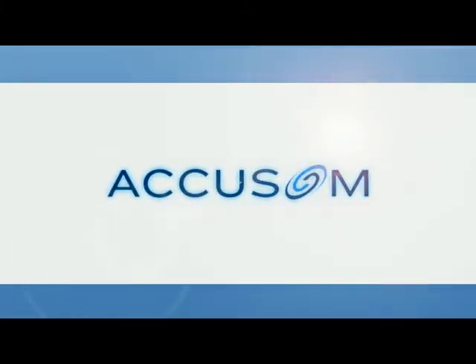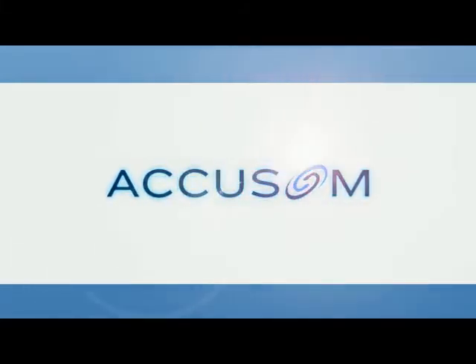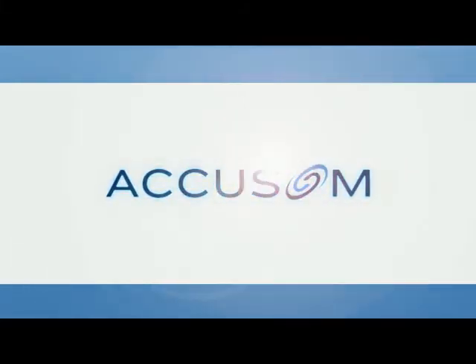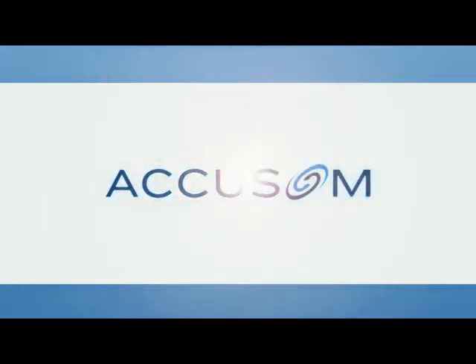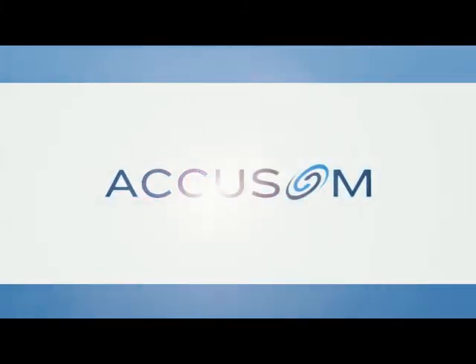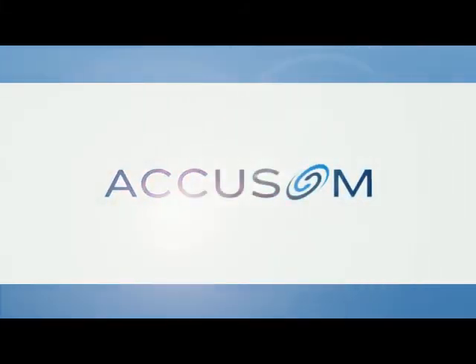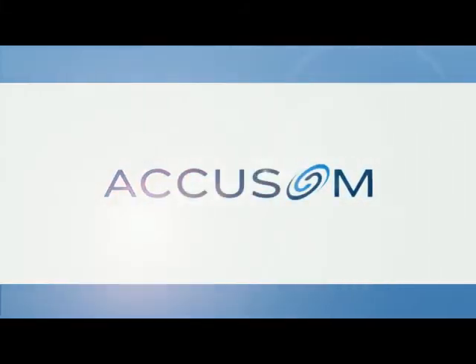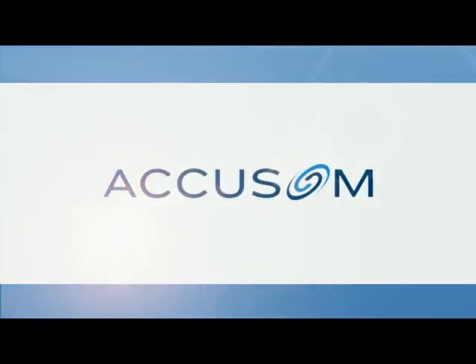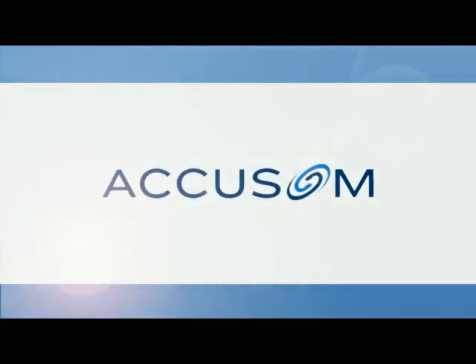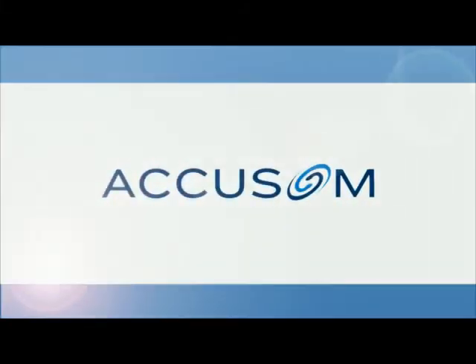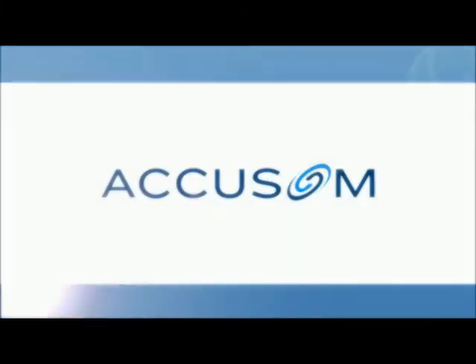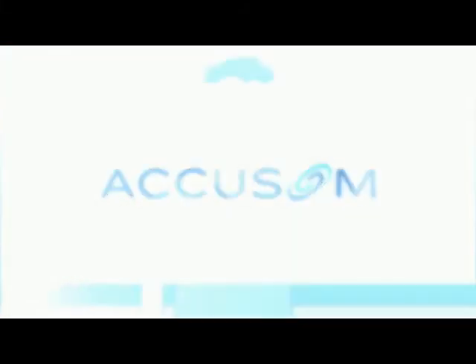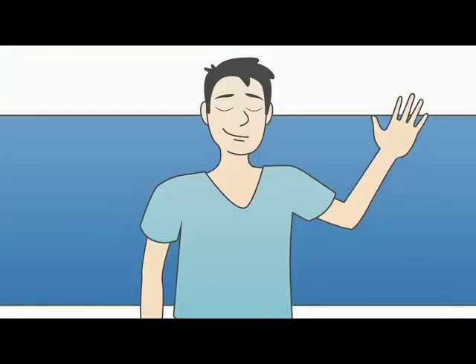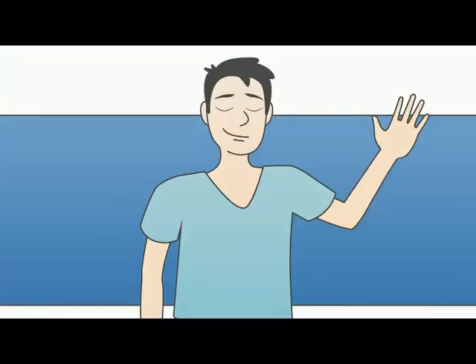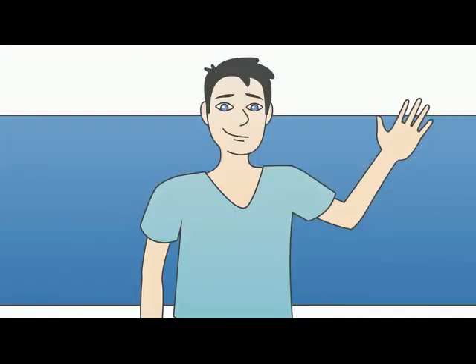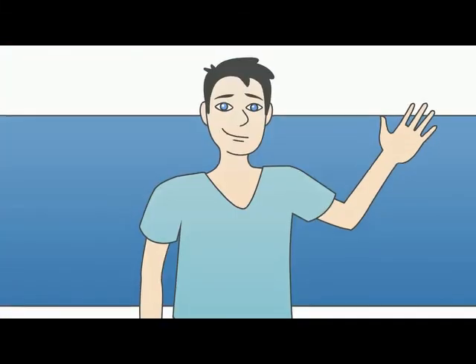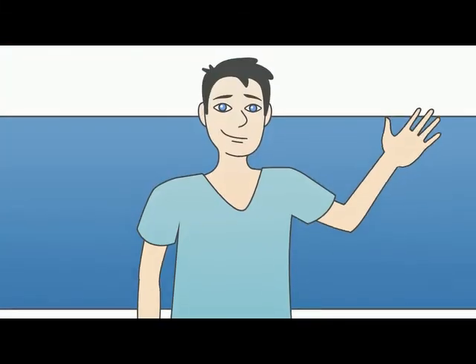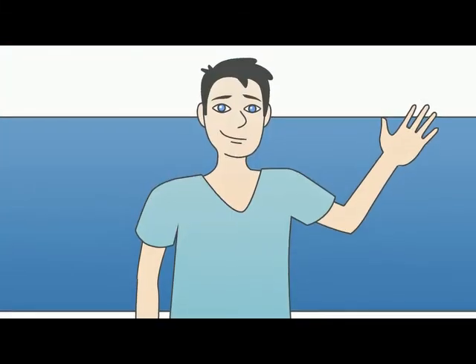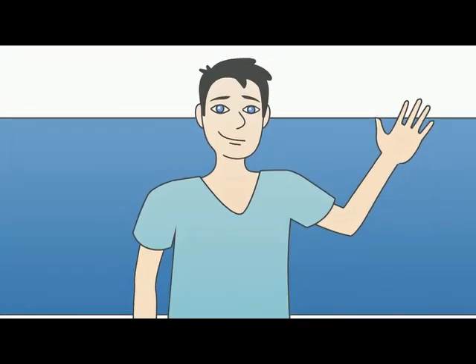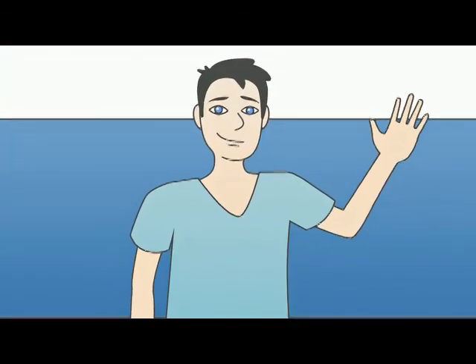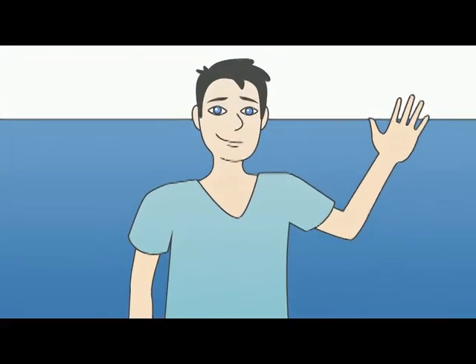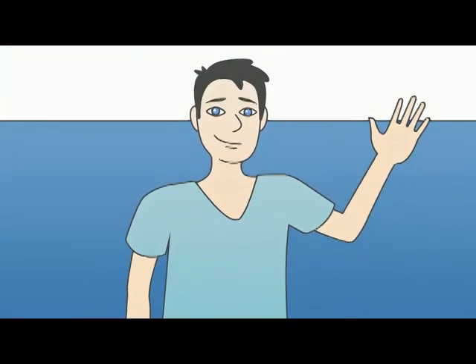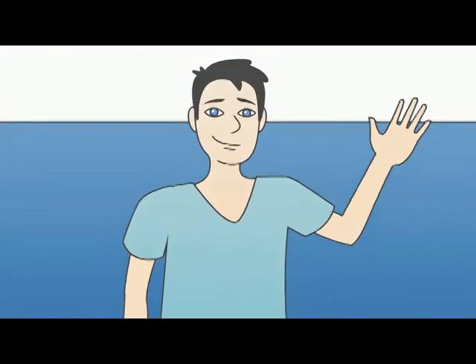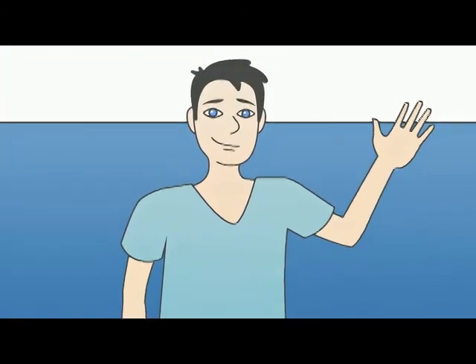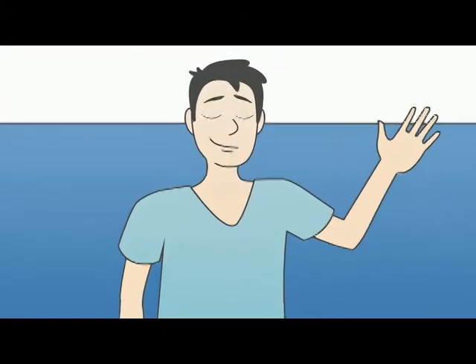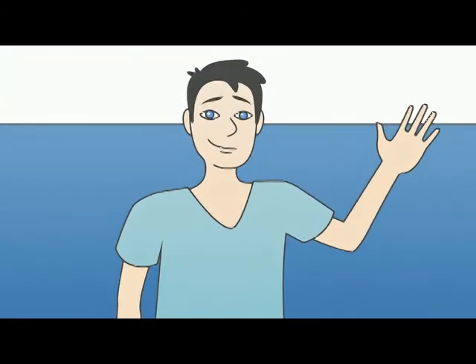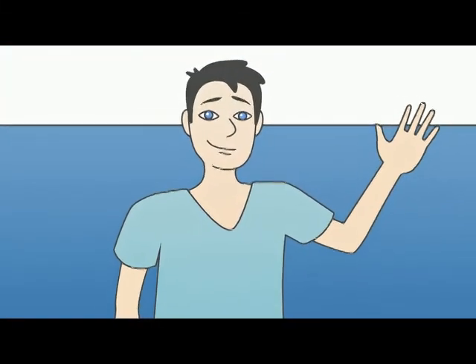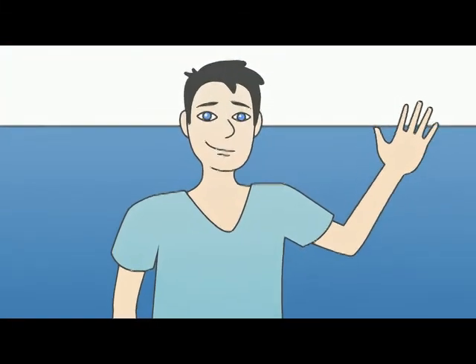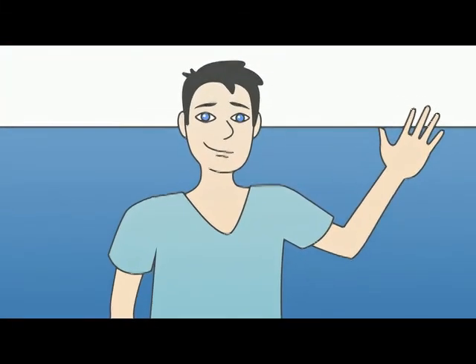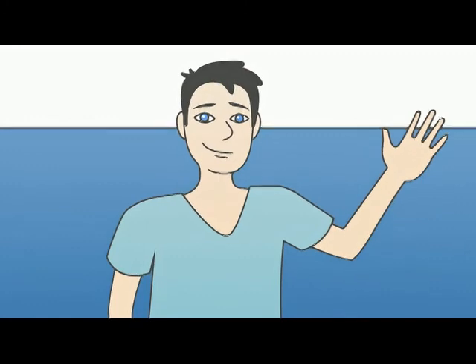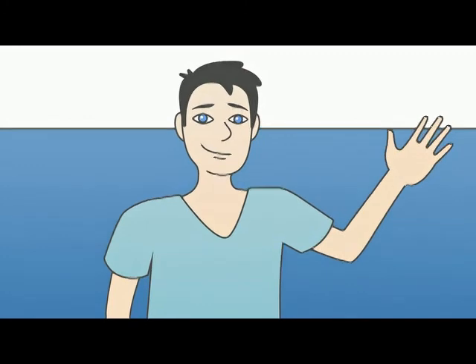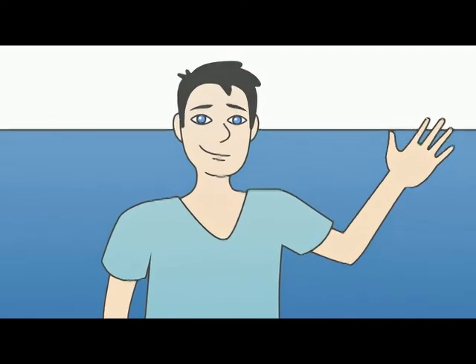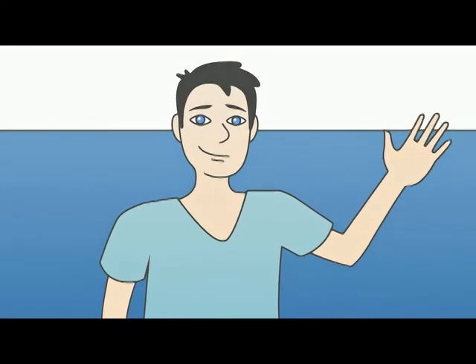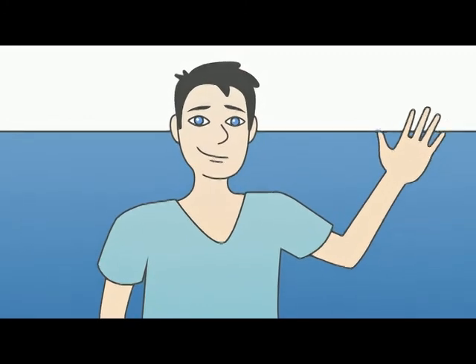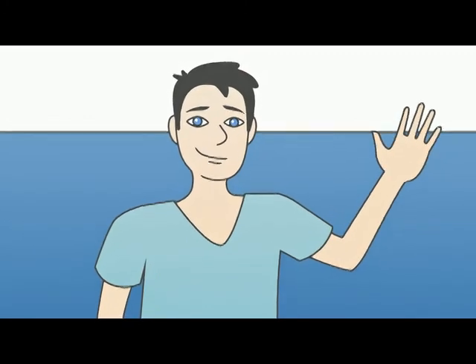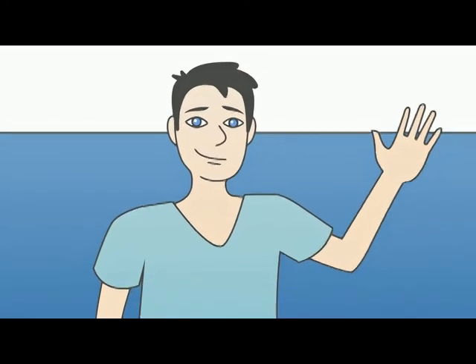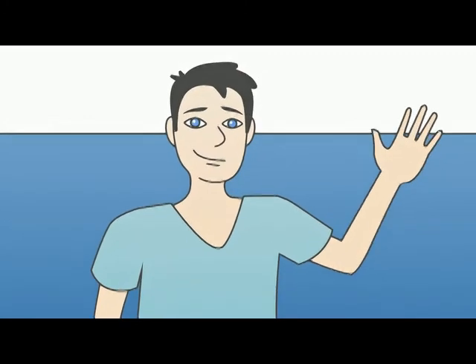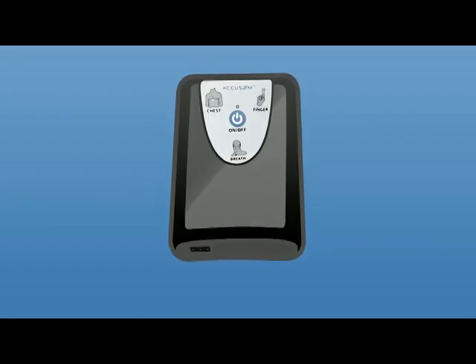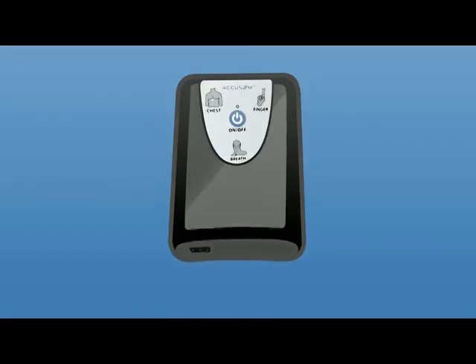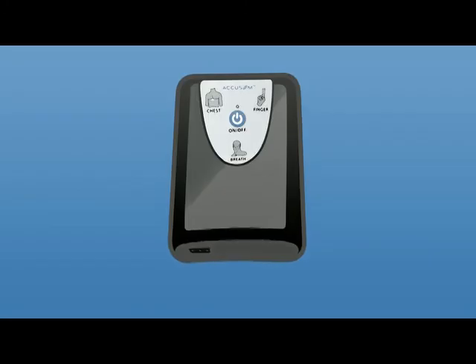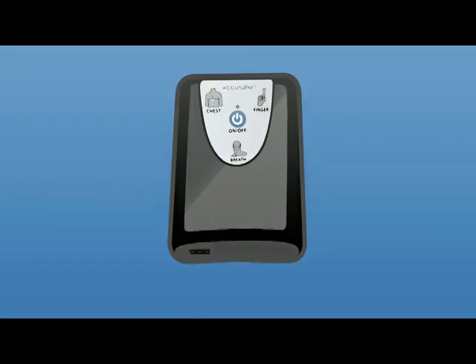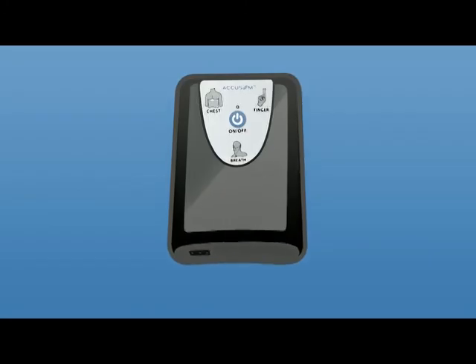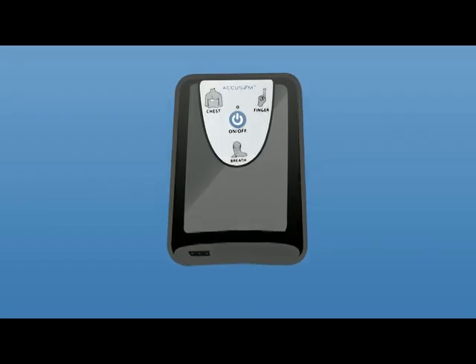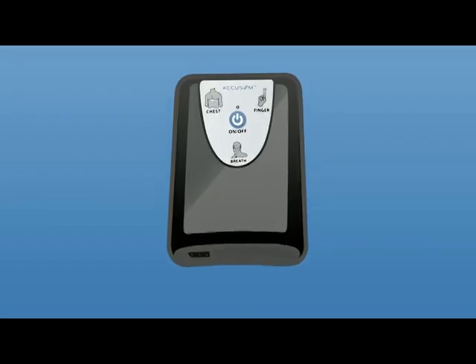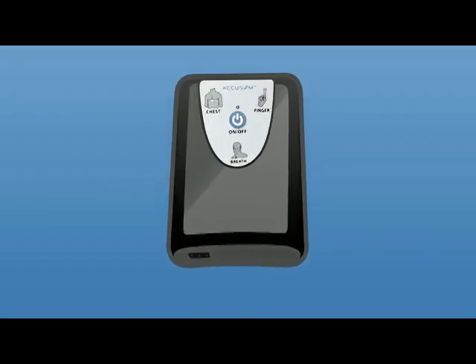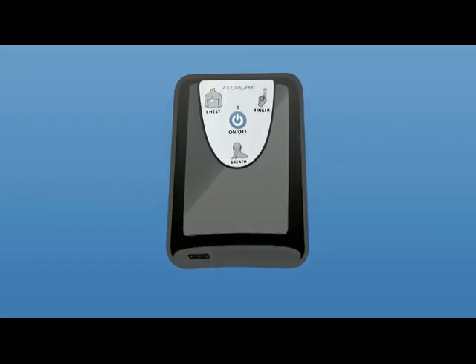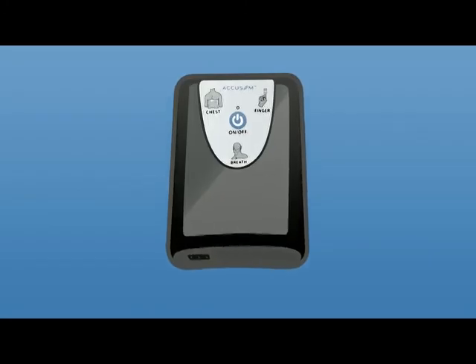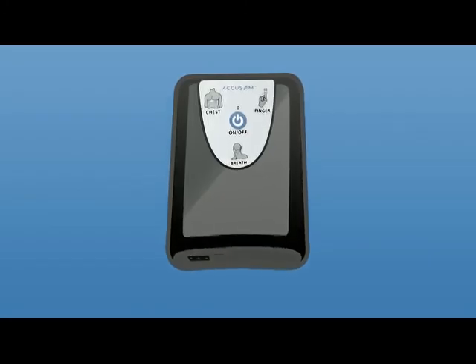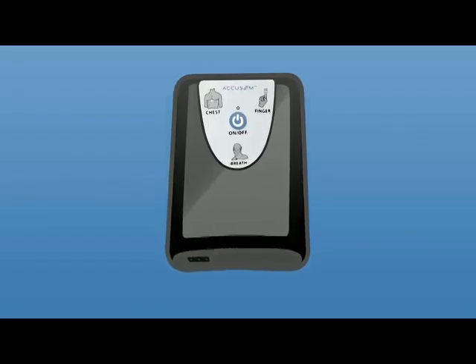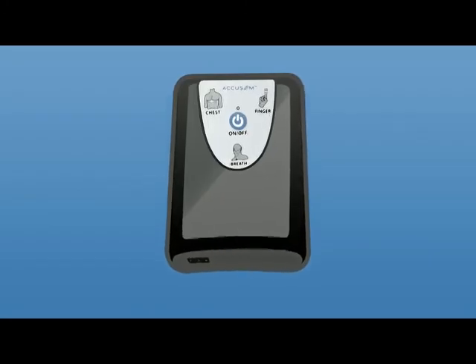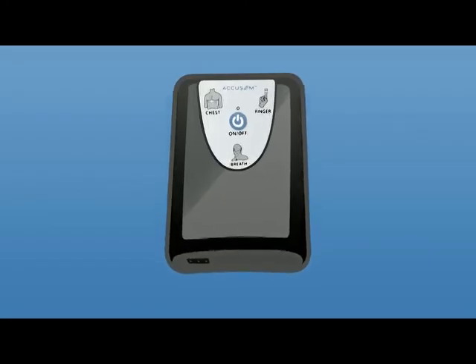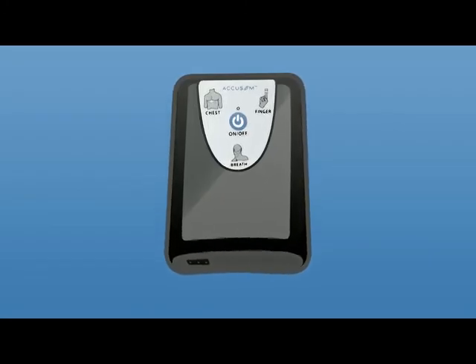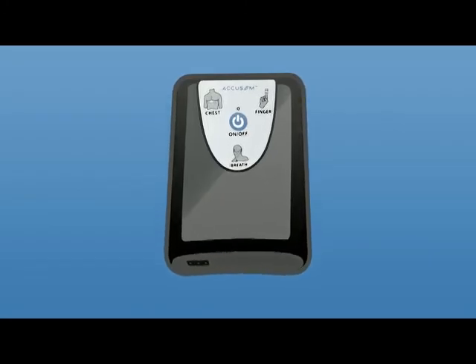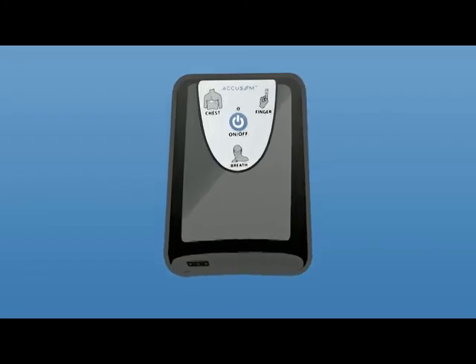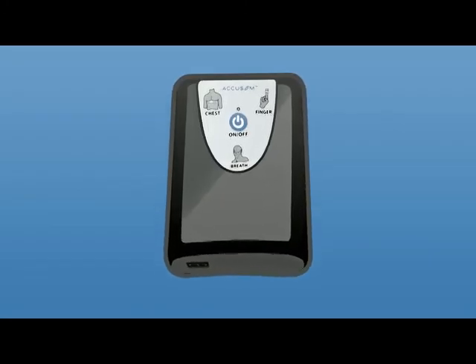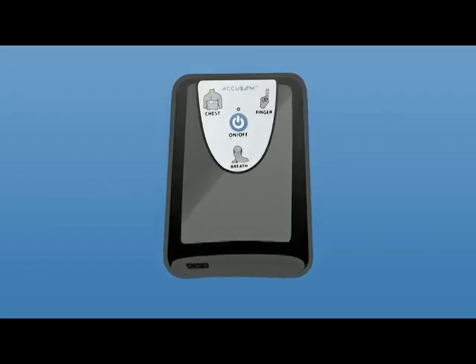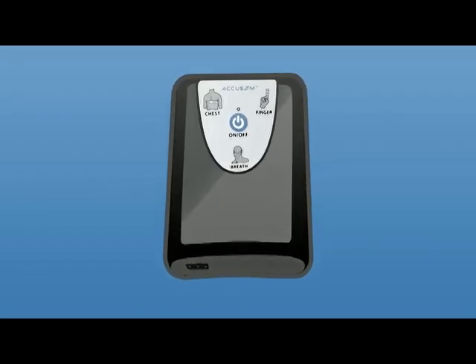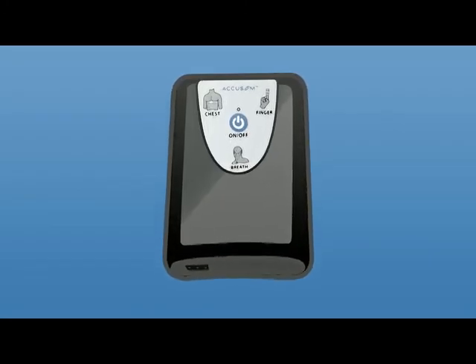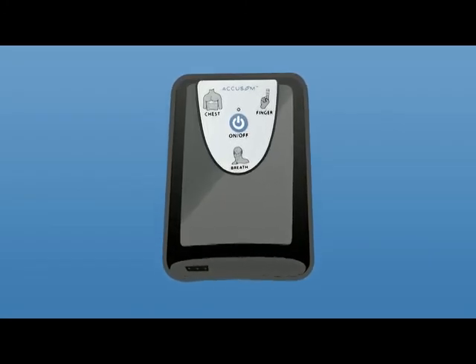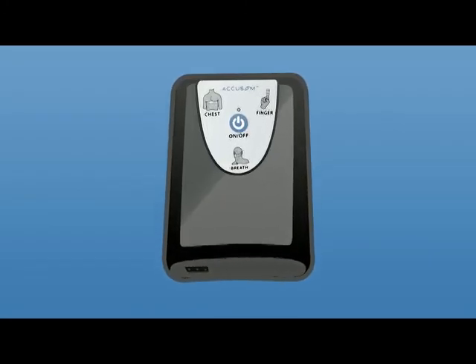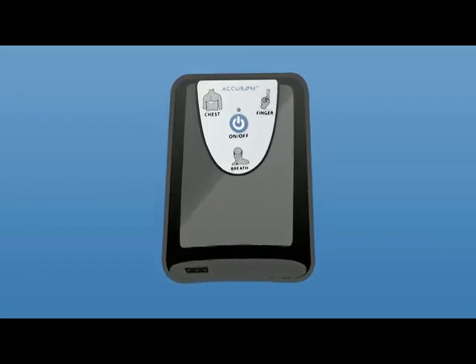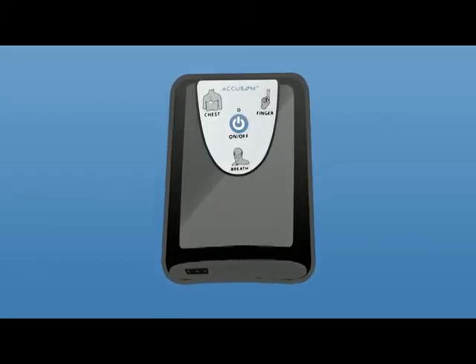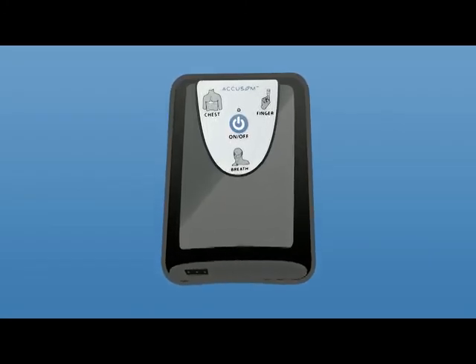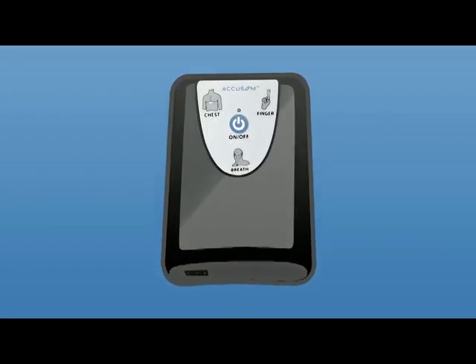Hello, welcome to our video guide for the Accusom home sleep test. Let's get to know the Accusom device and show you how to use it.